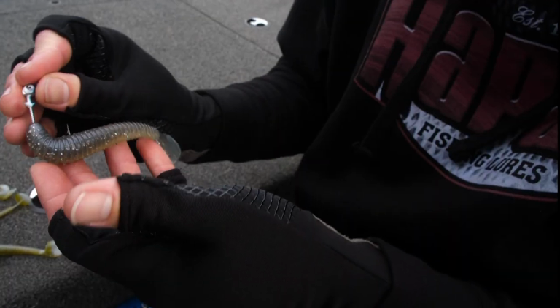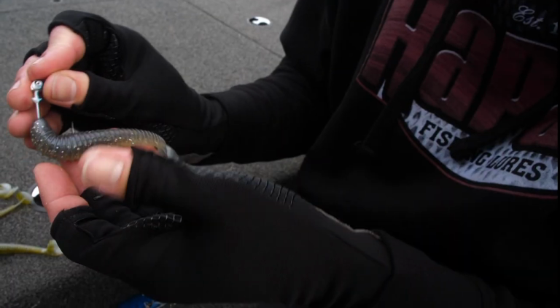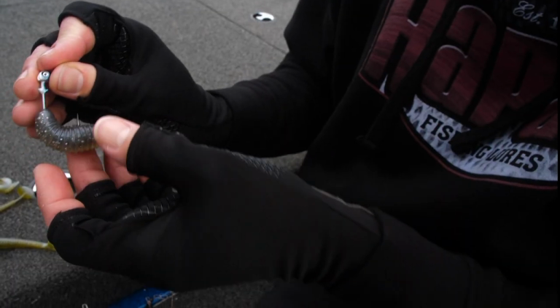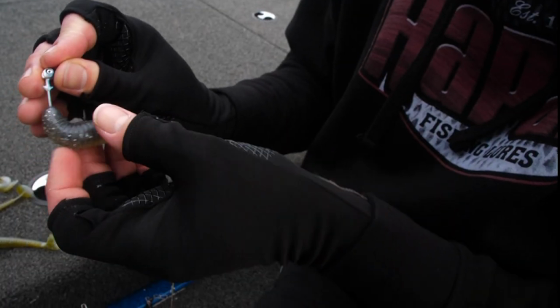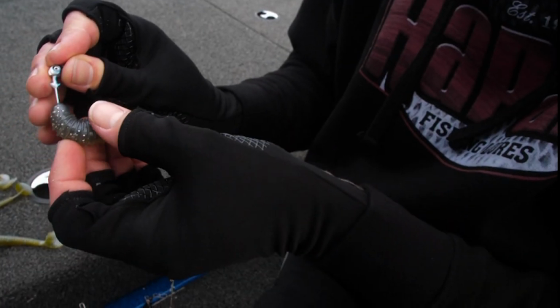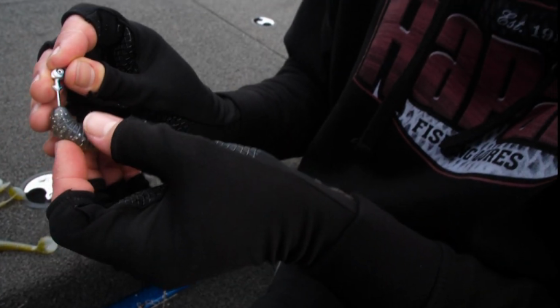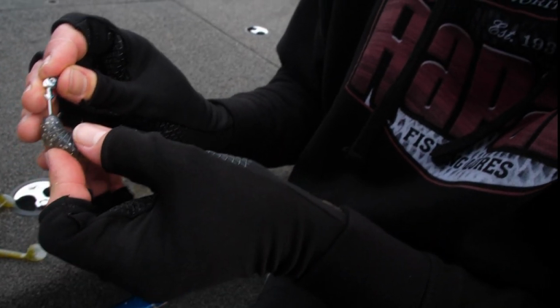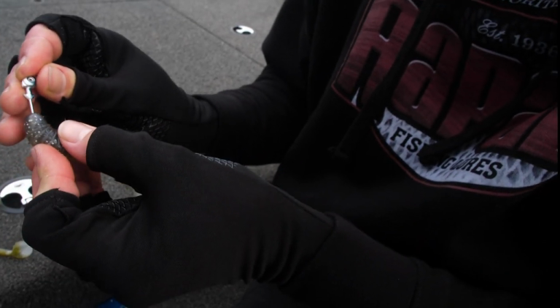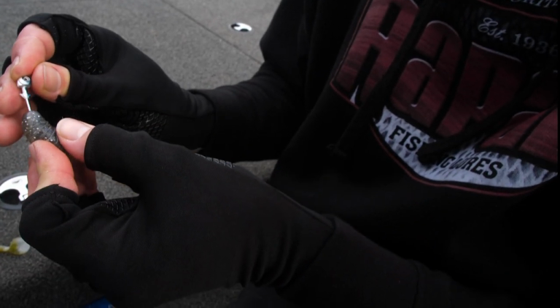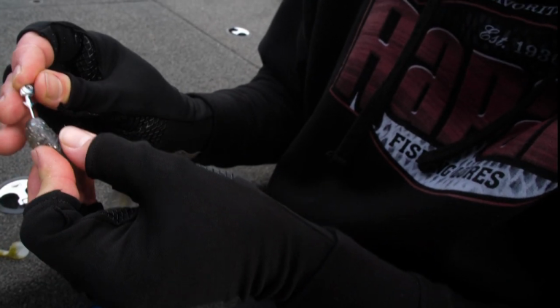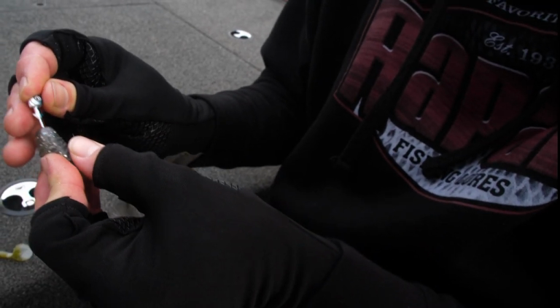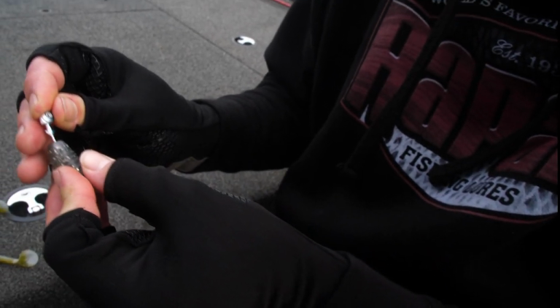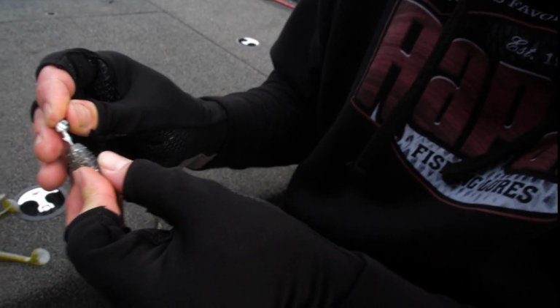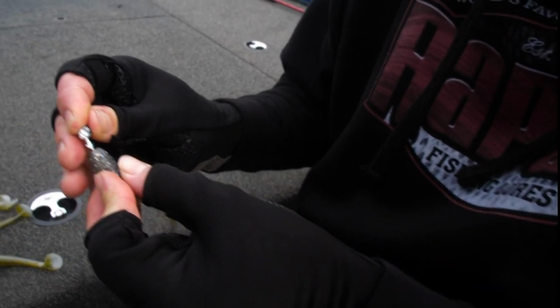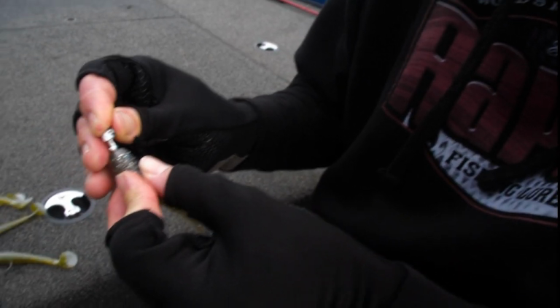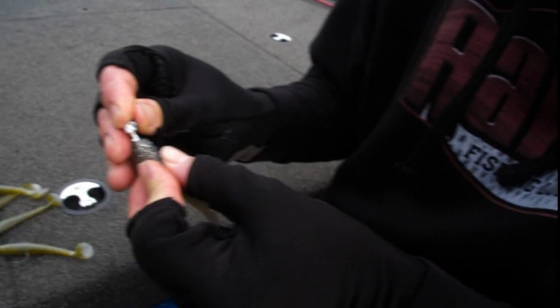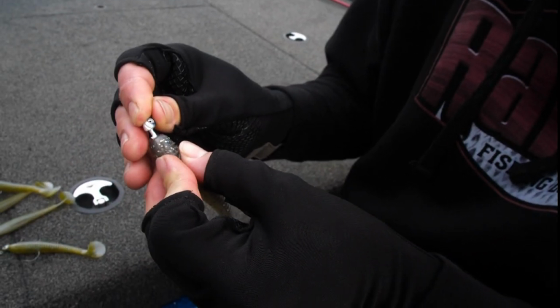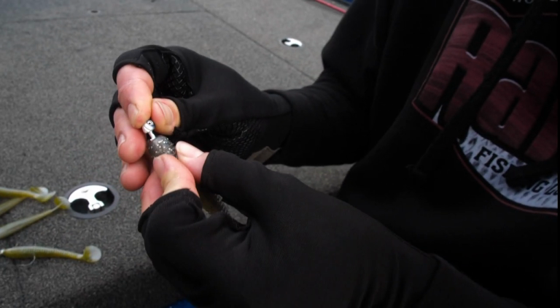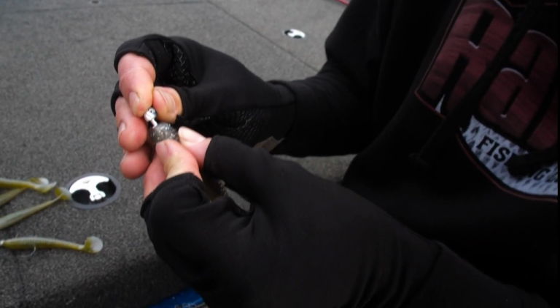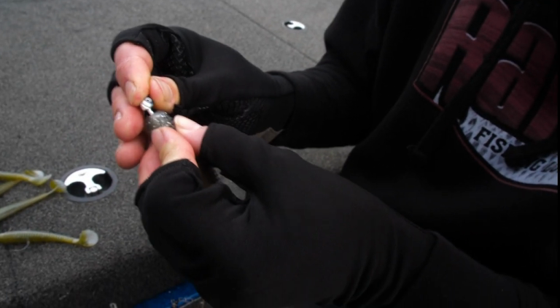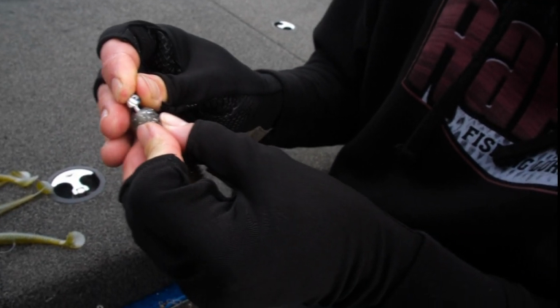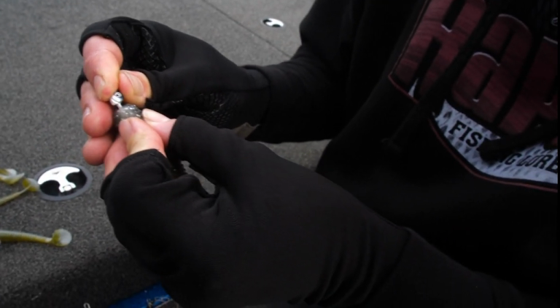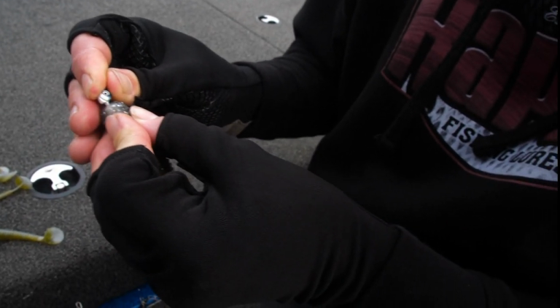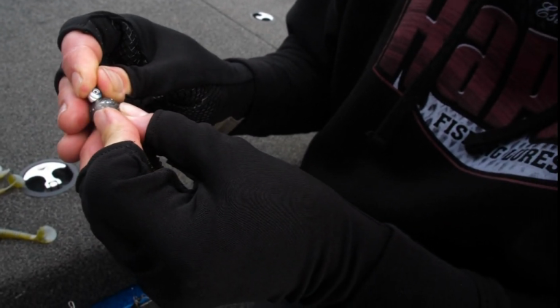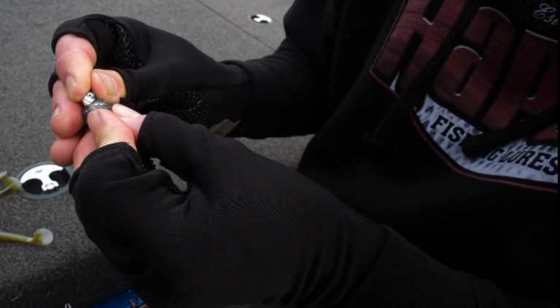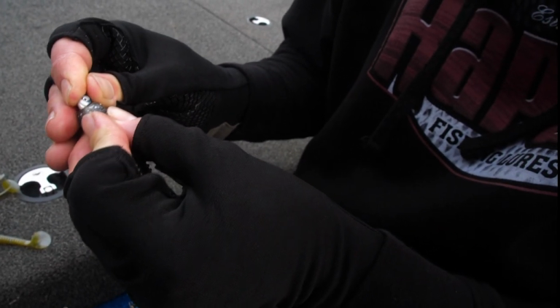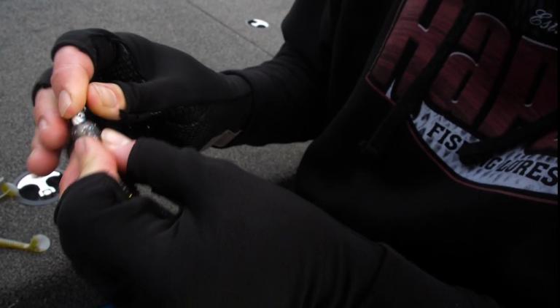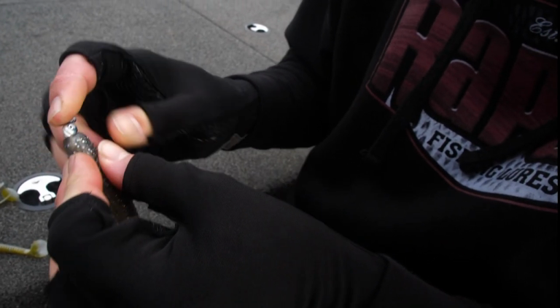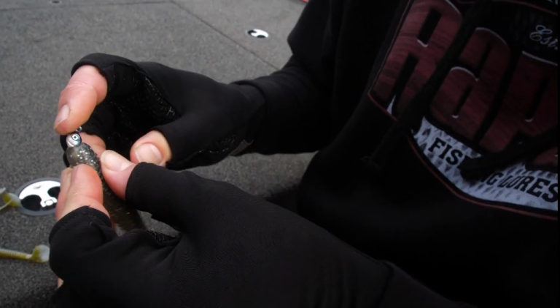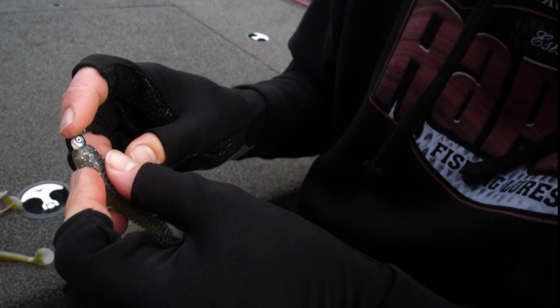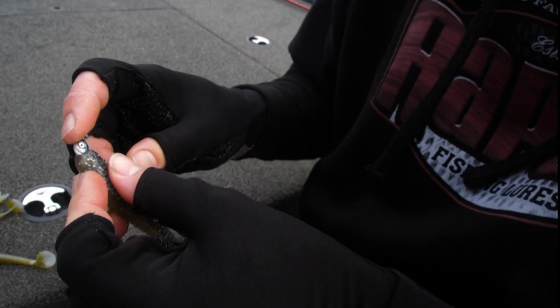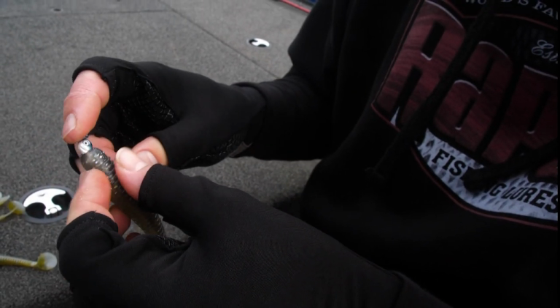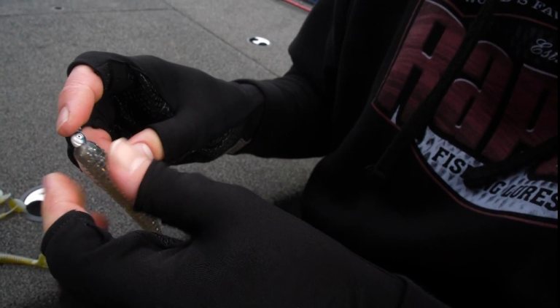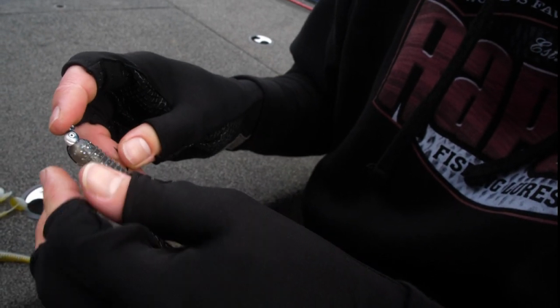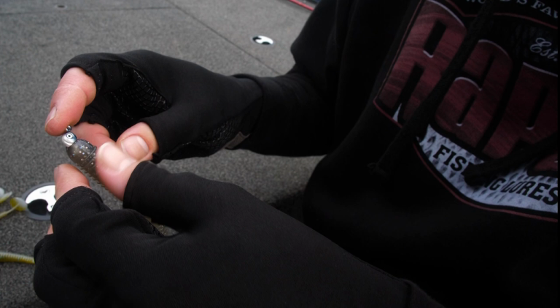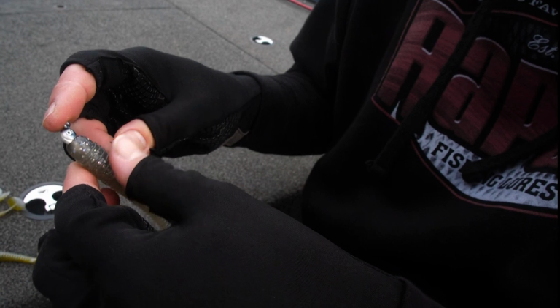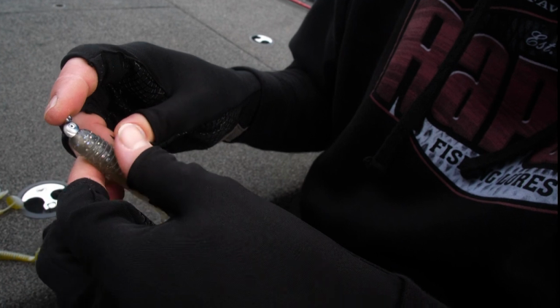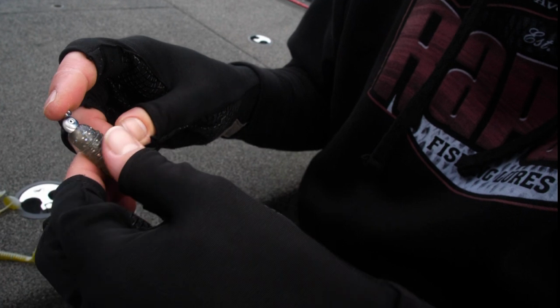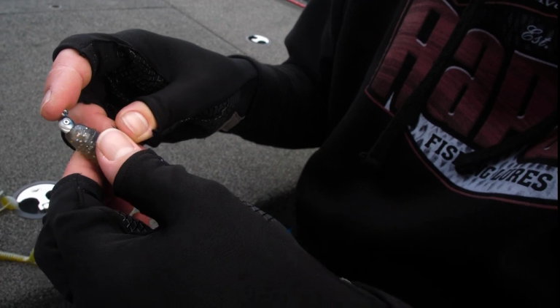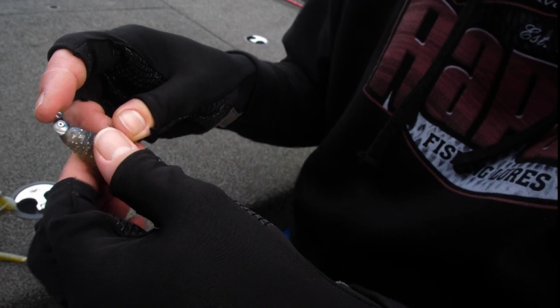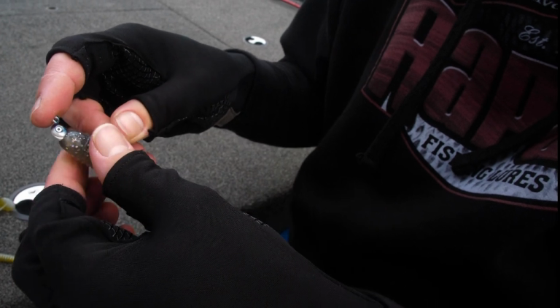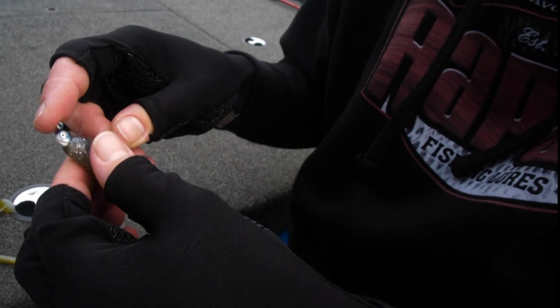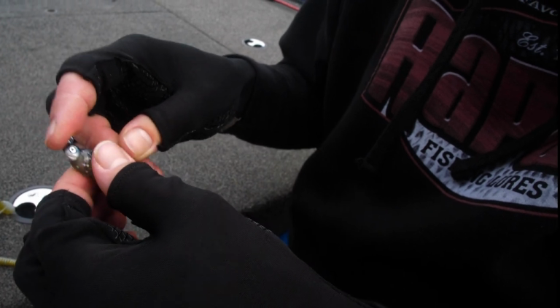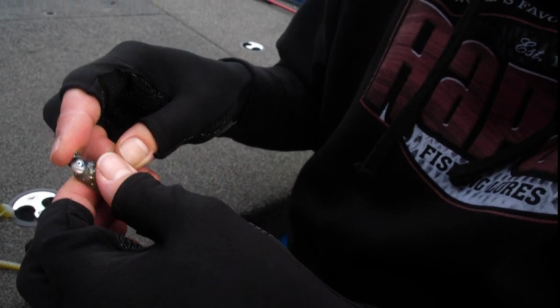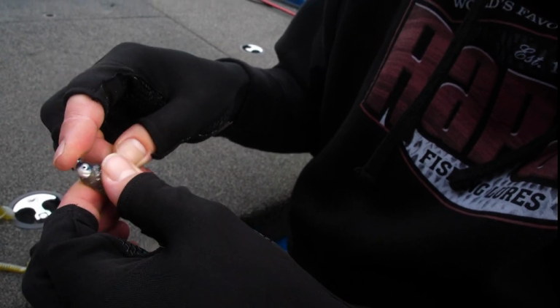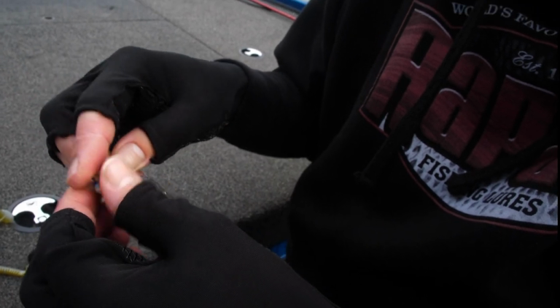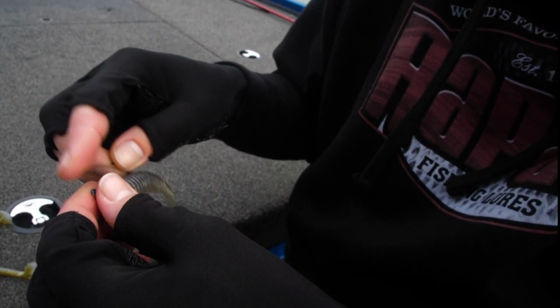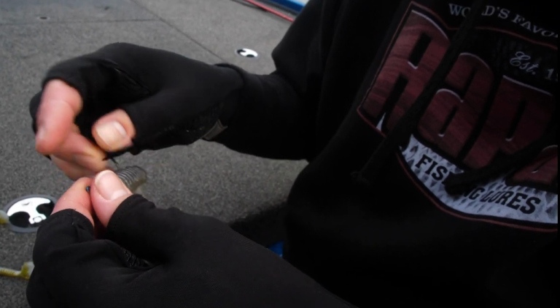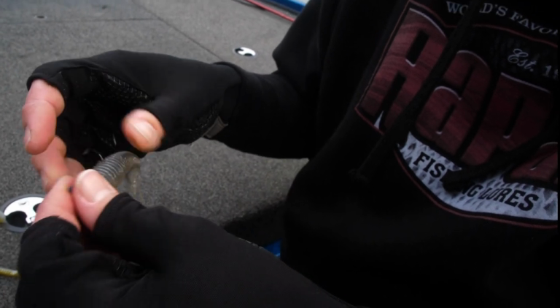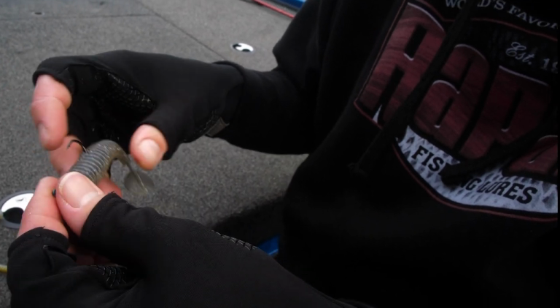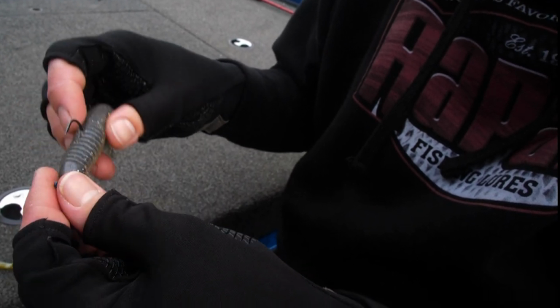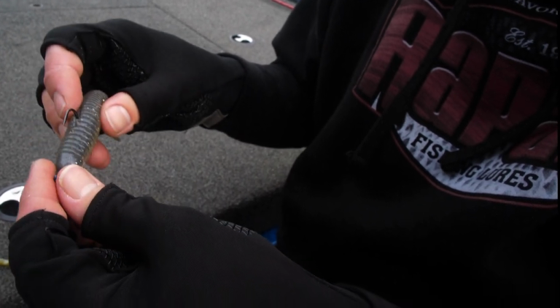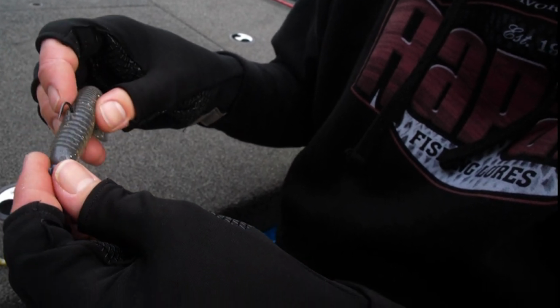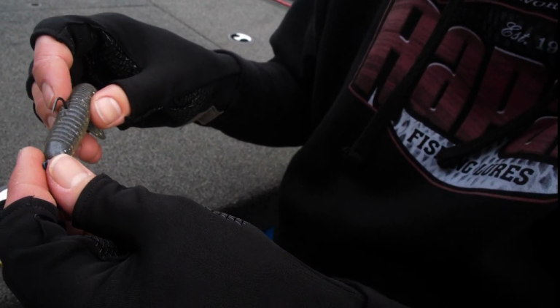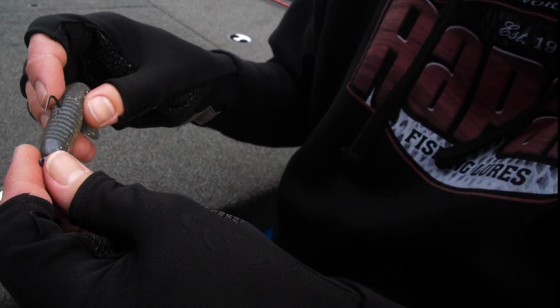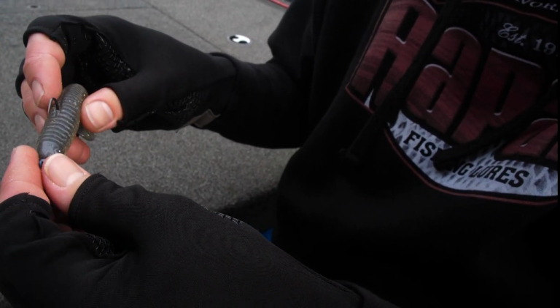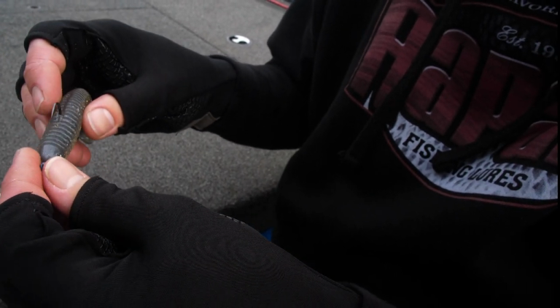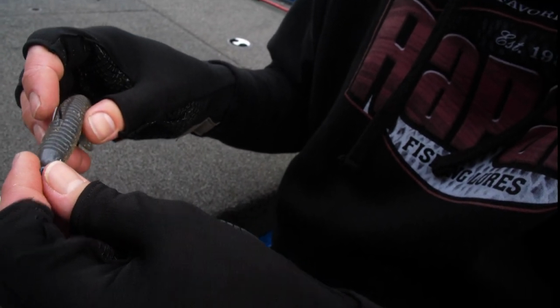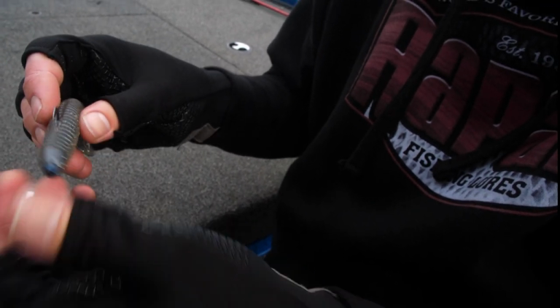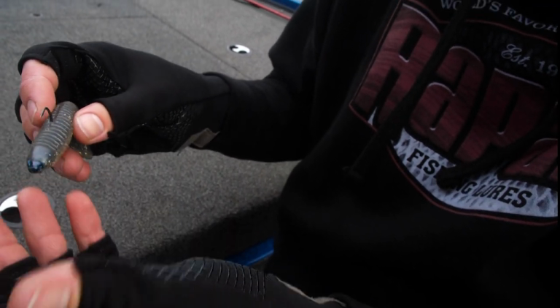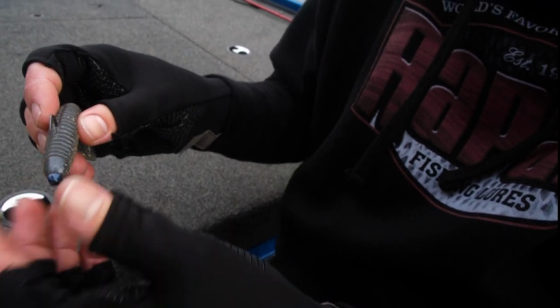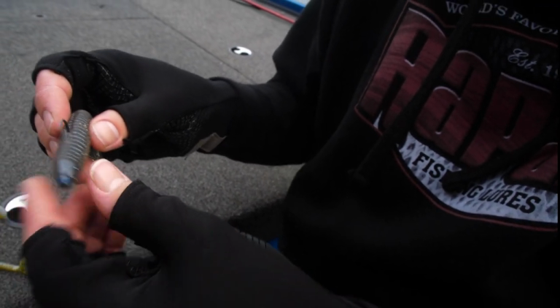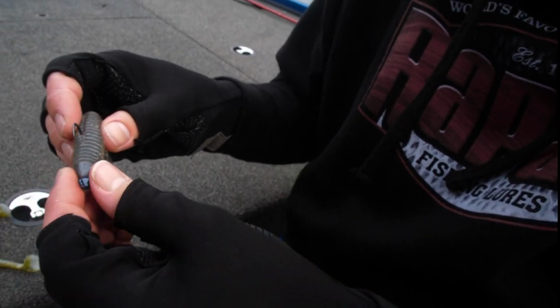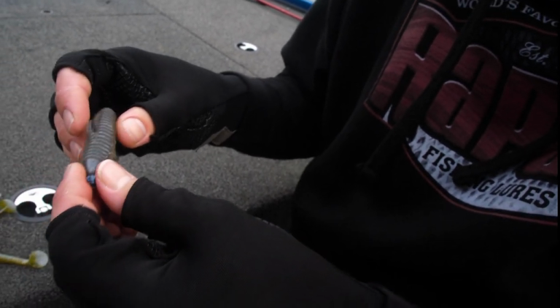This is the final one. This is the biggest one — this is the 4.8. I always like to do a different color on that bigger center bait.